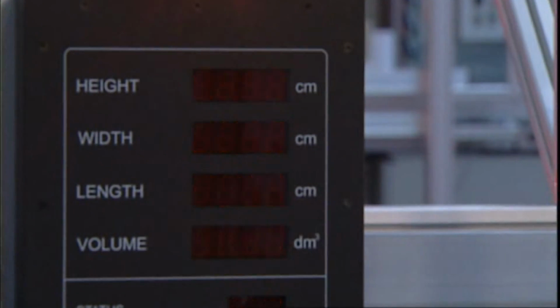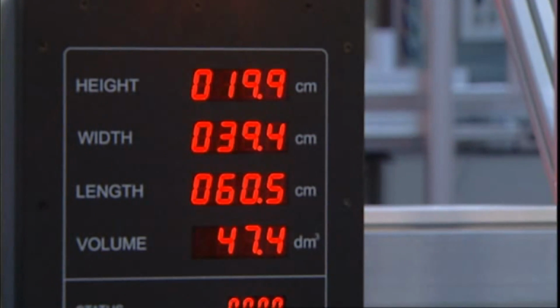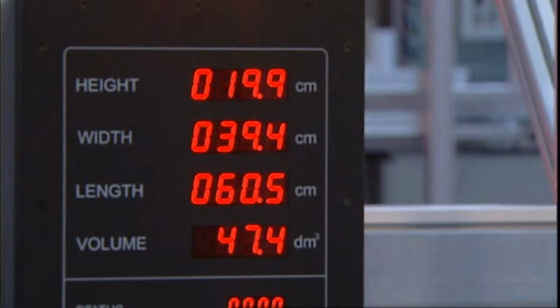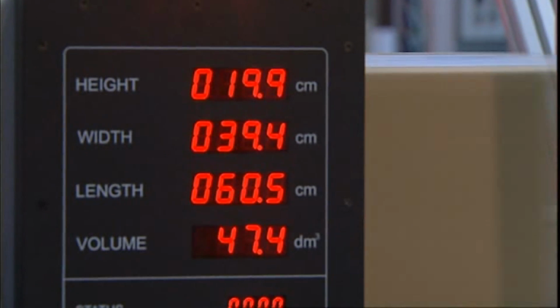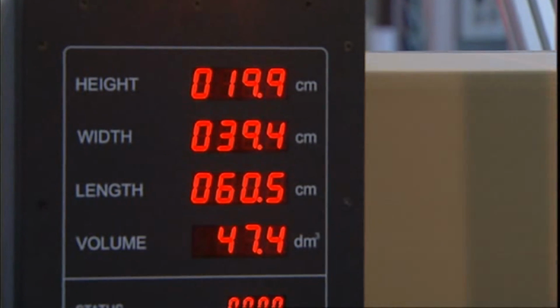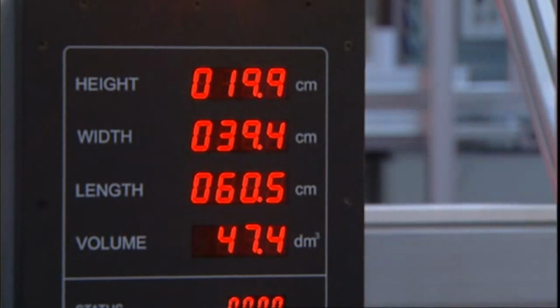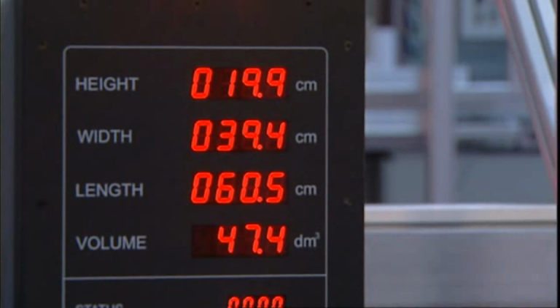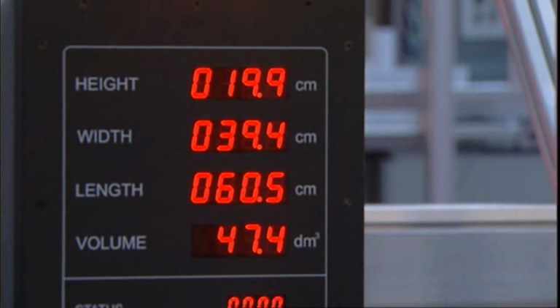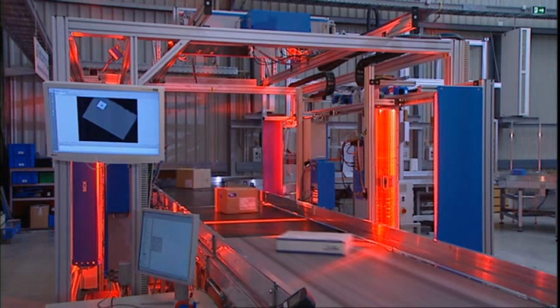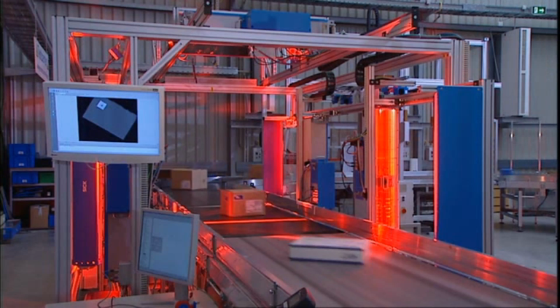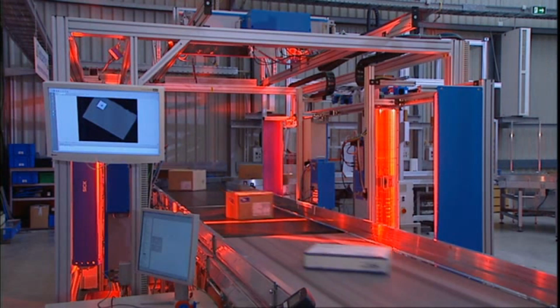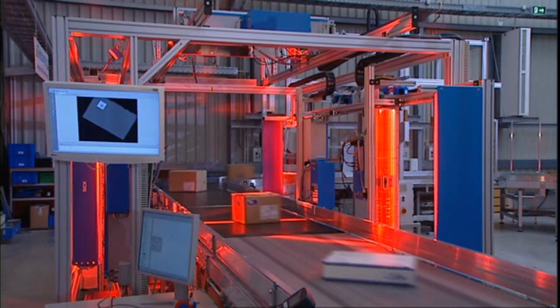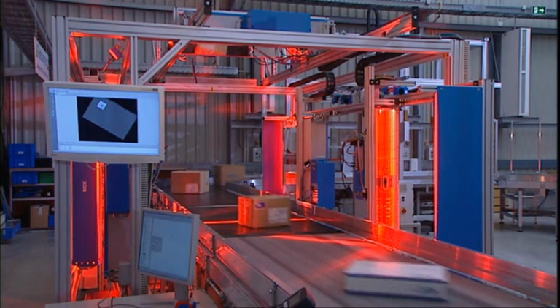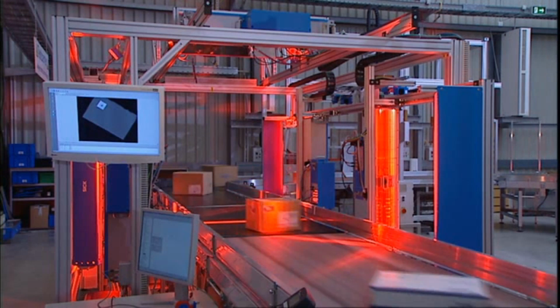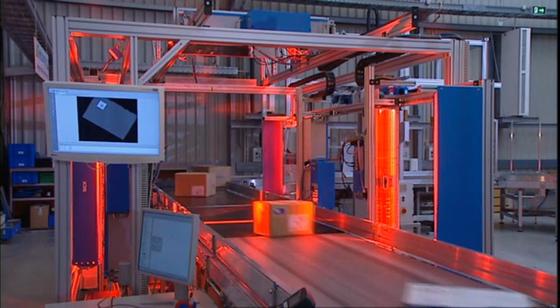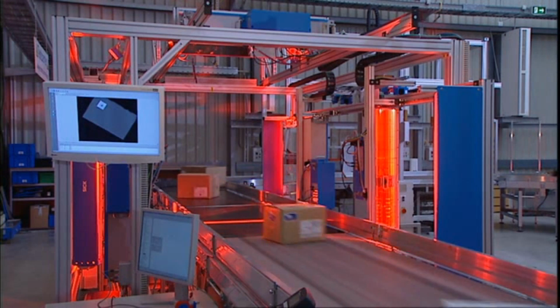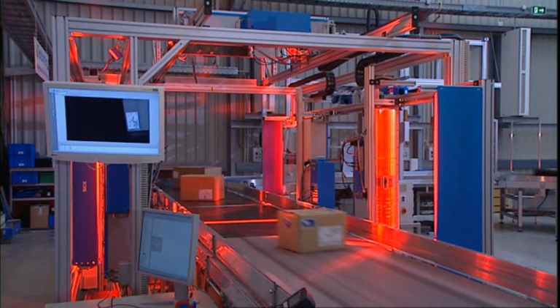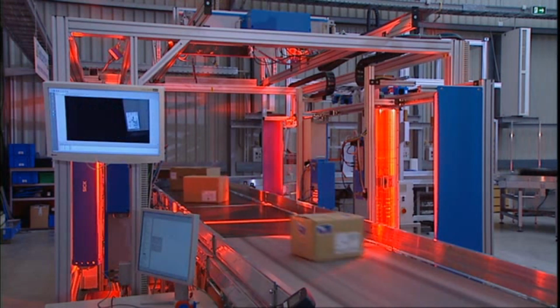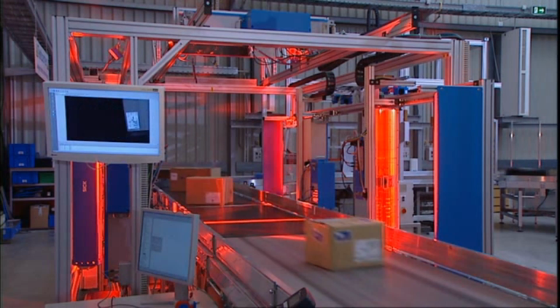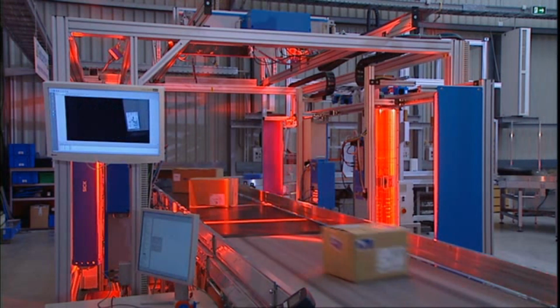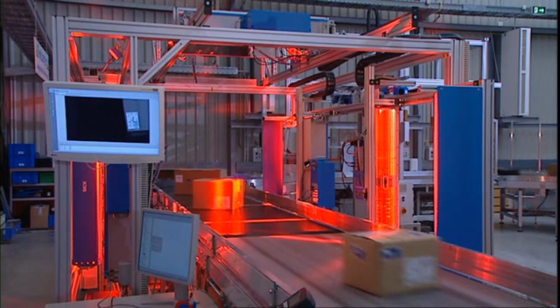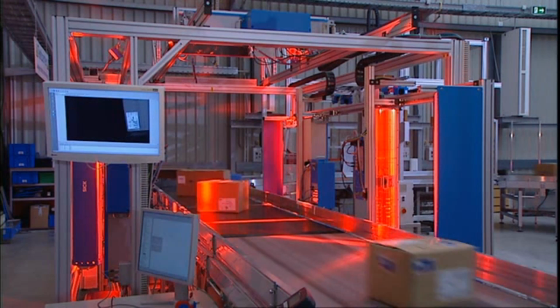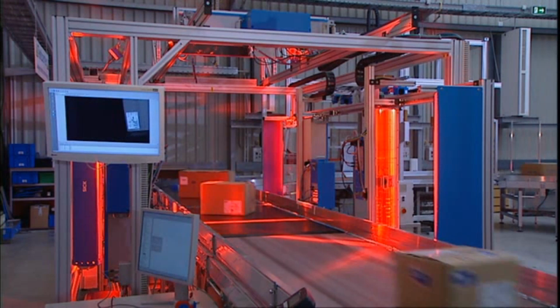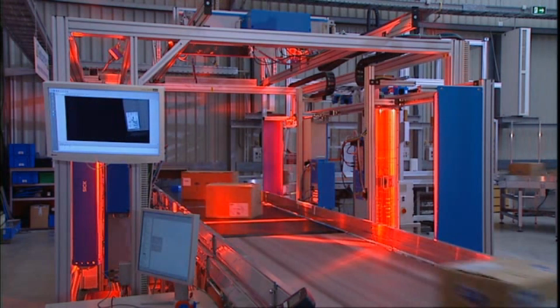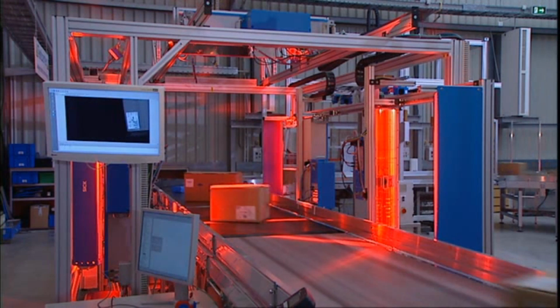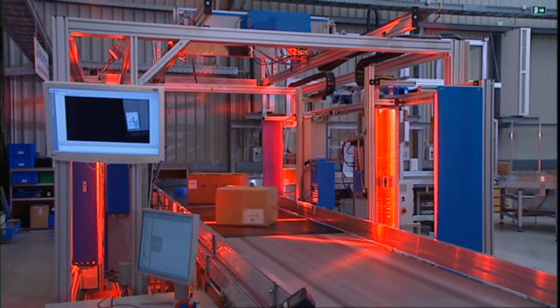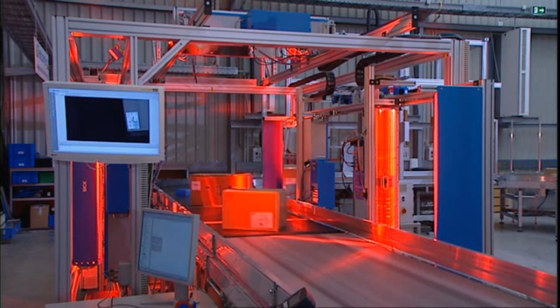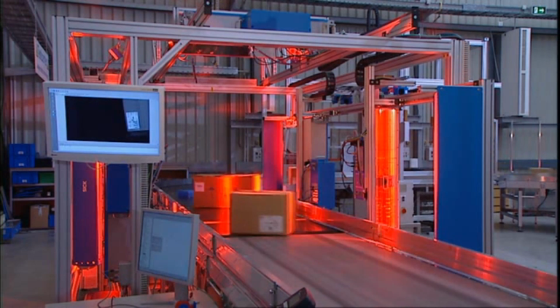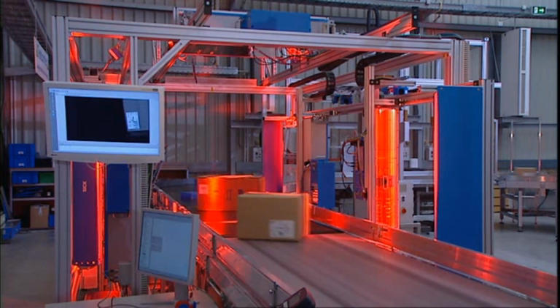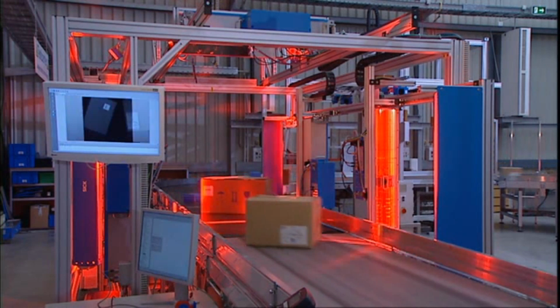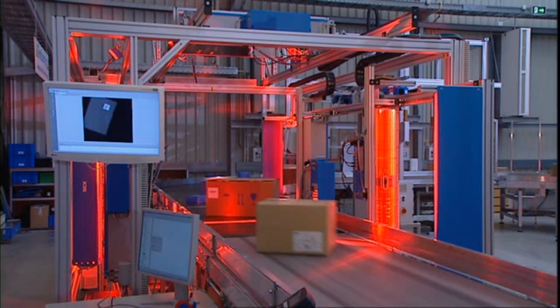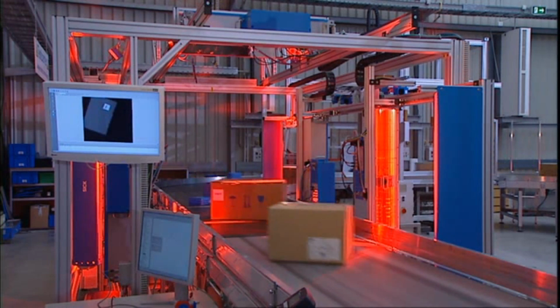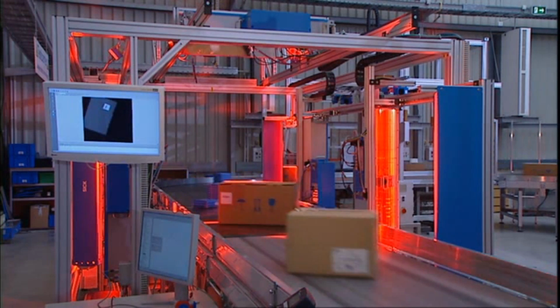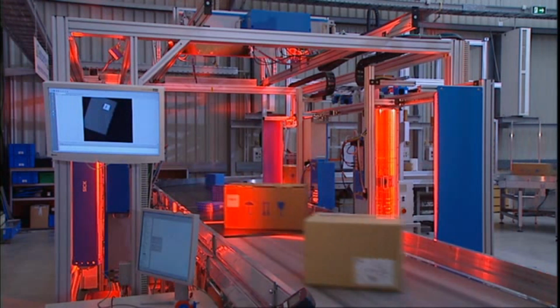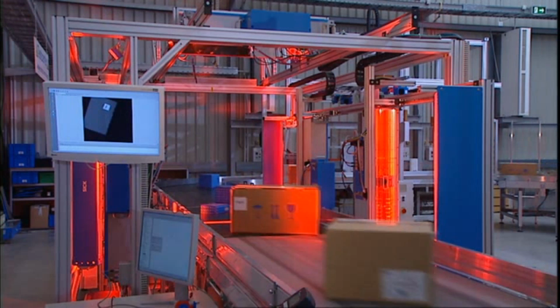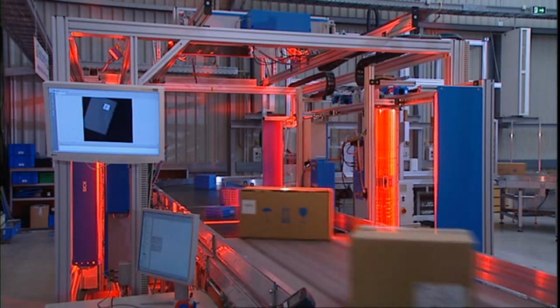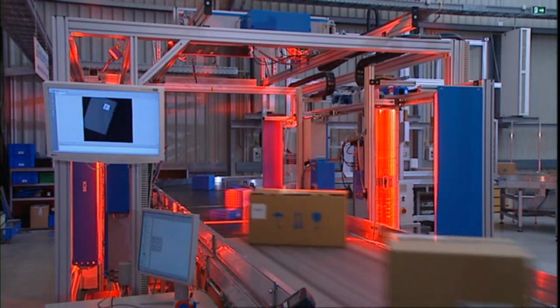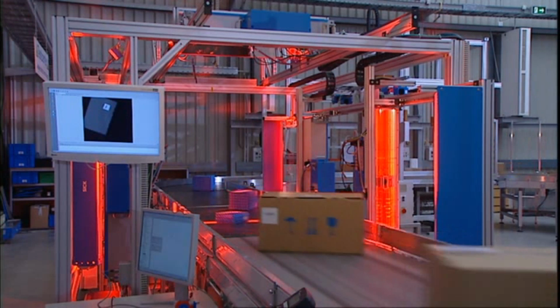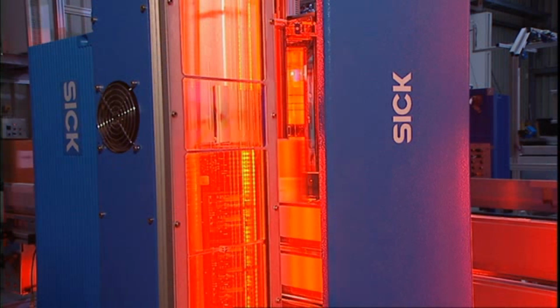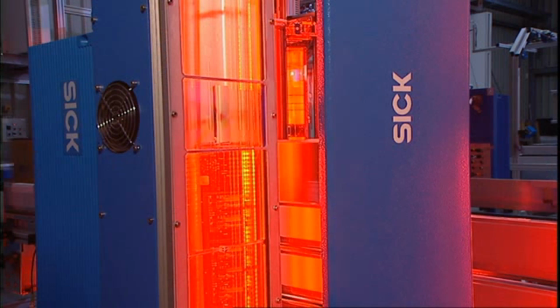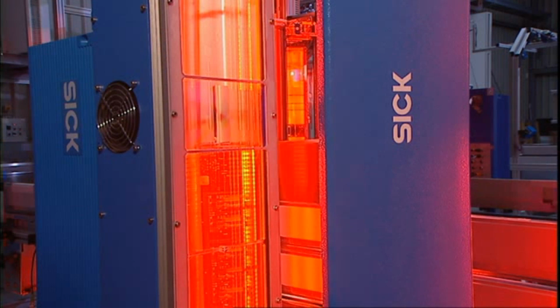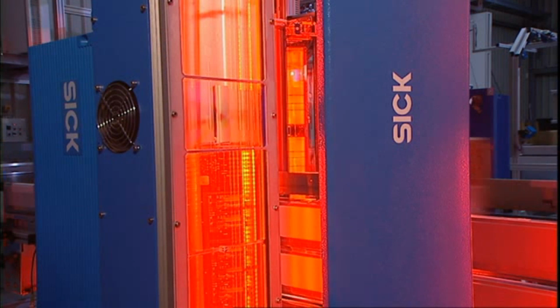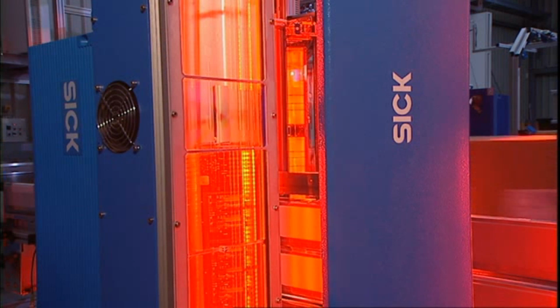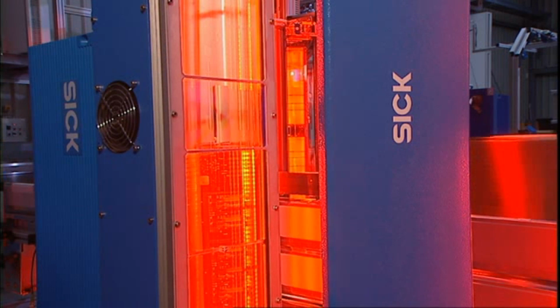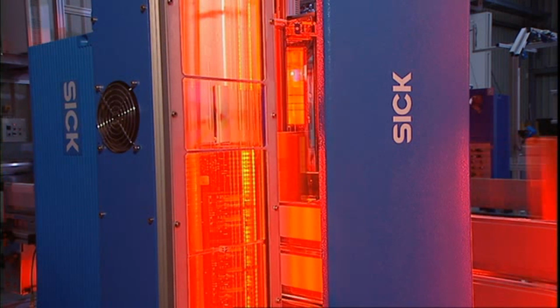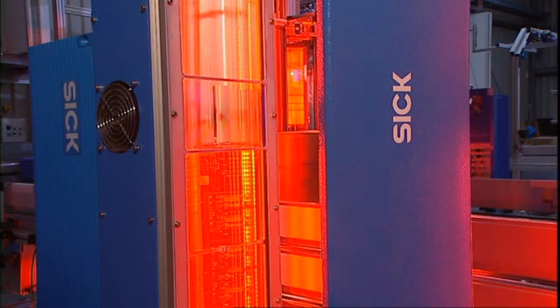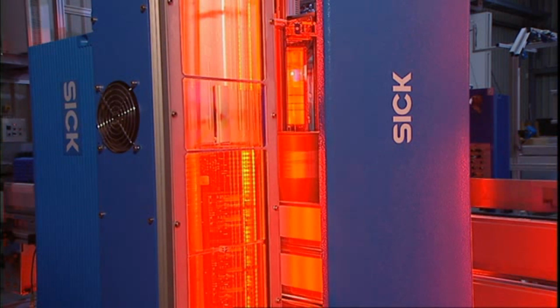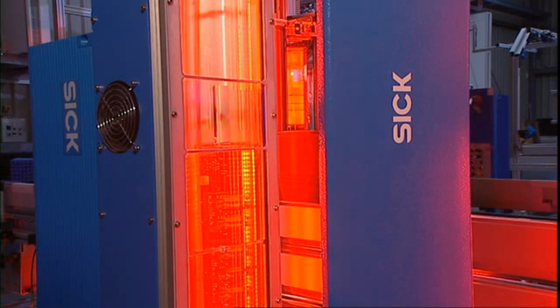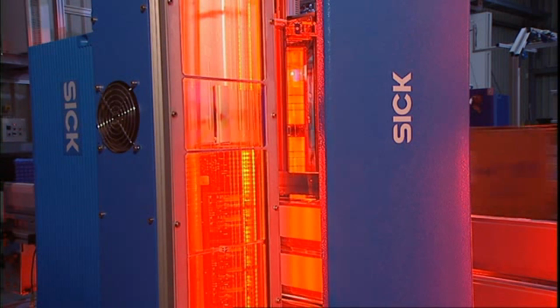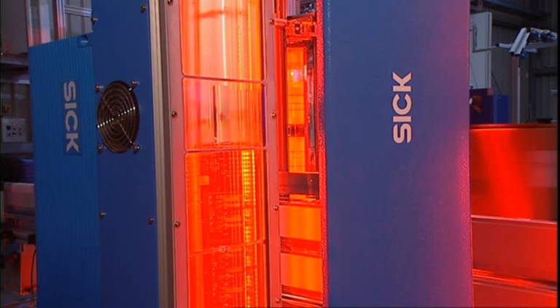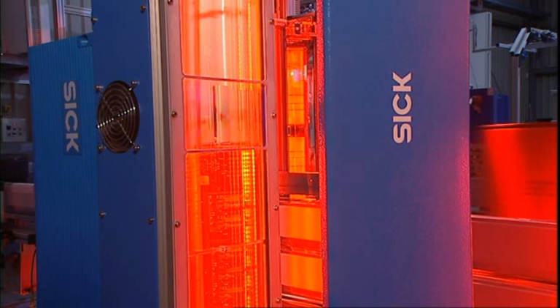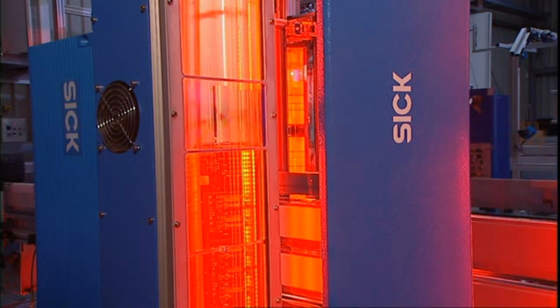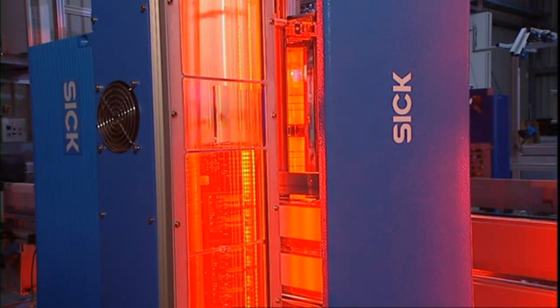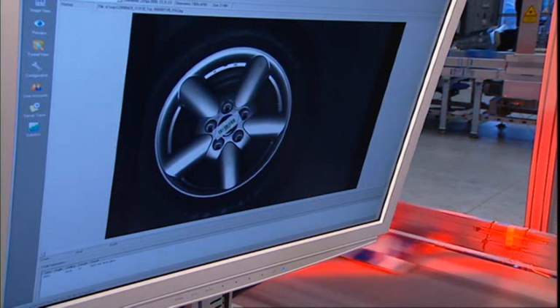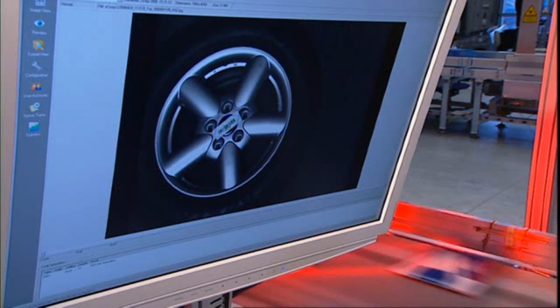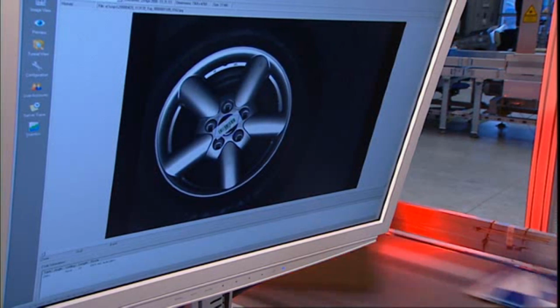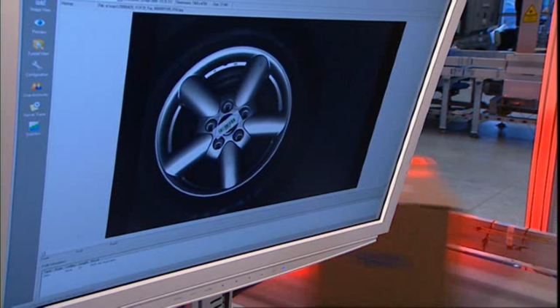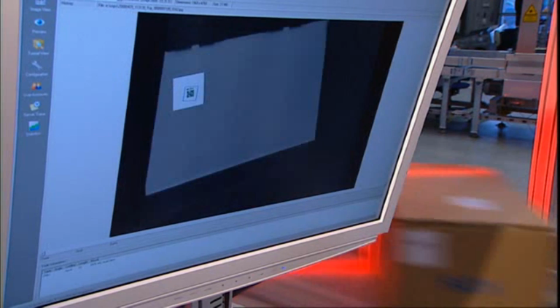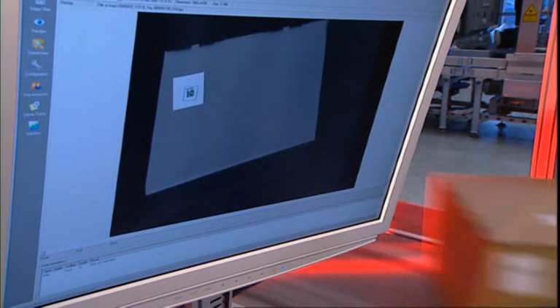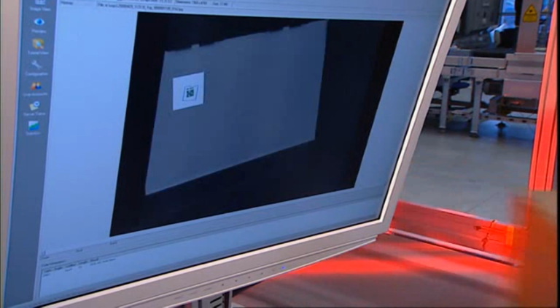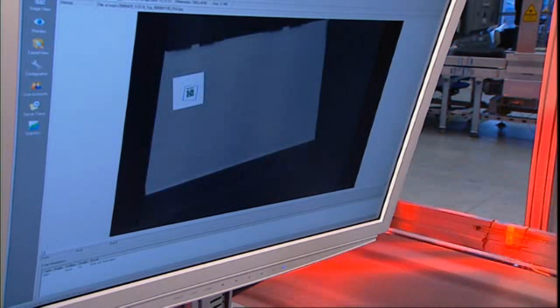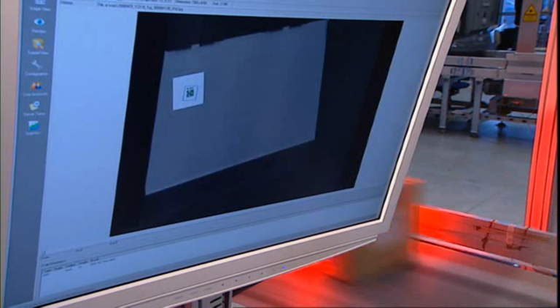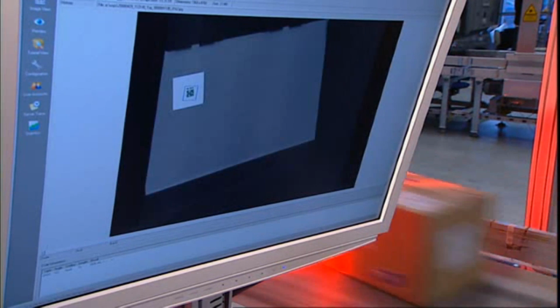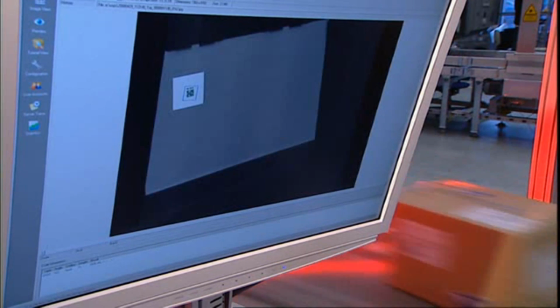All VMS units and scales can be approved for trade according to MID and OIML standards, so that their use also pays financially.